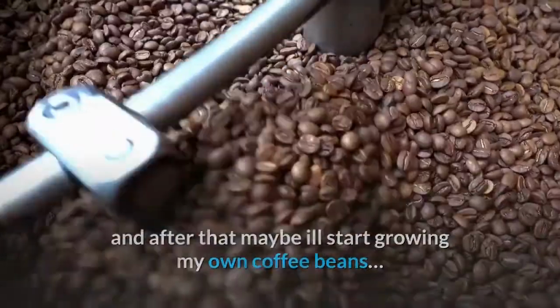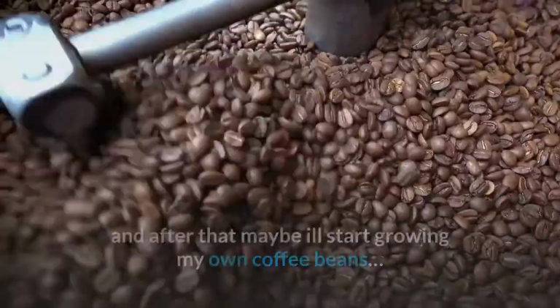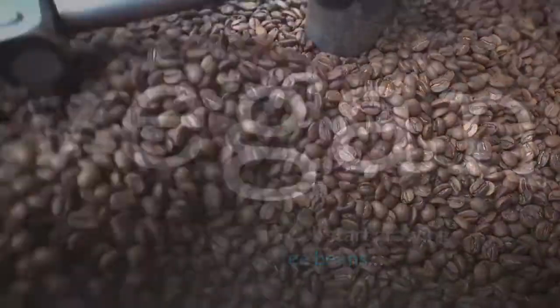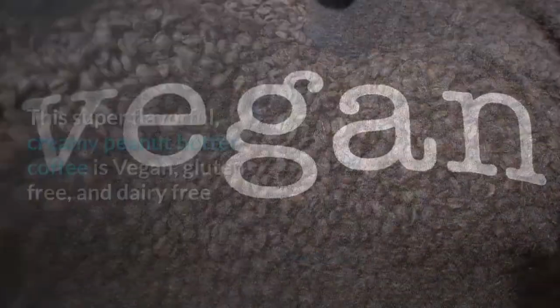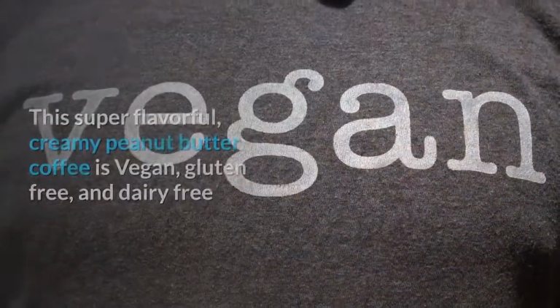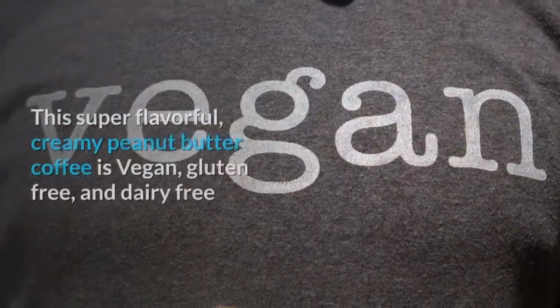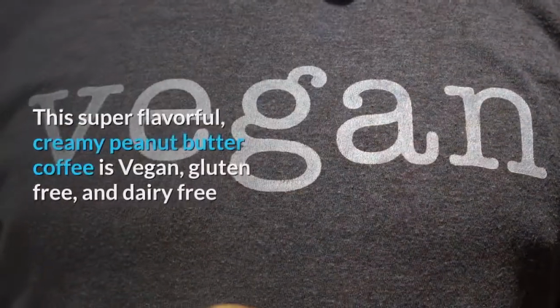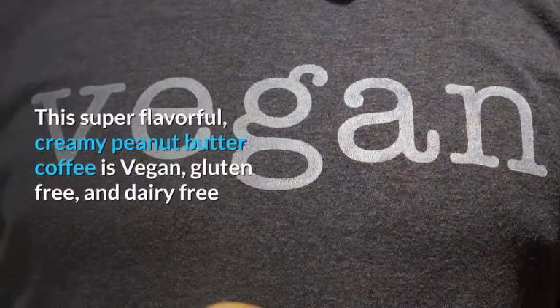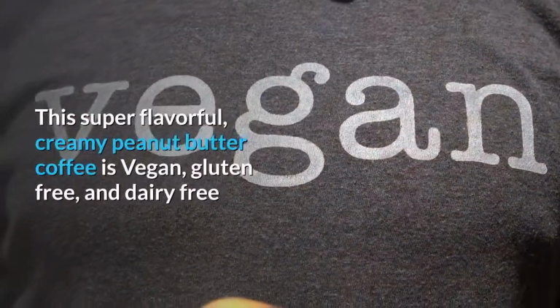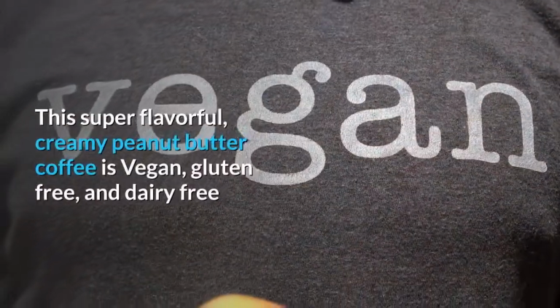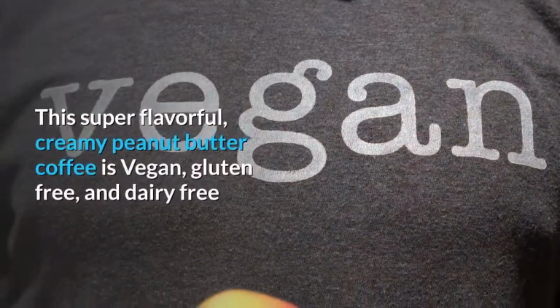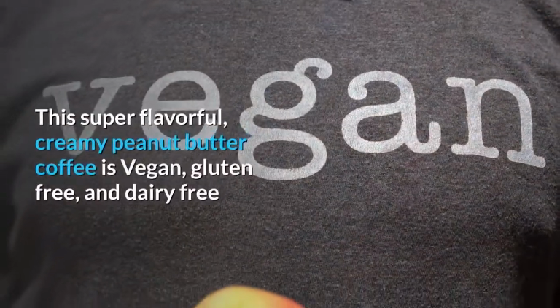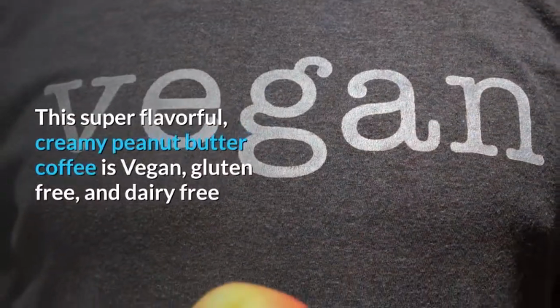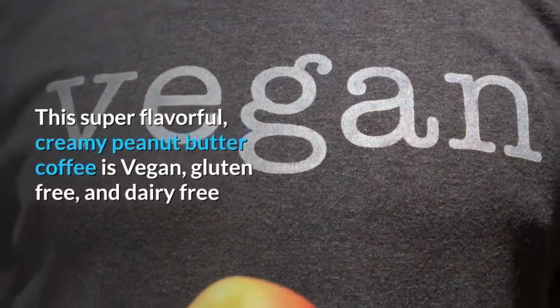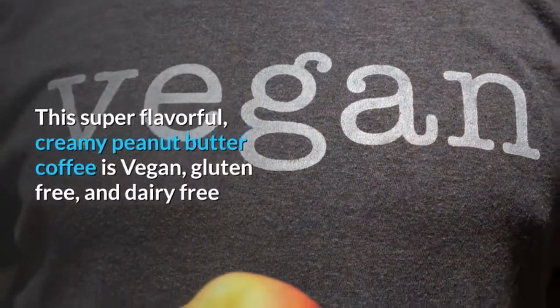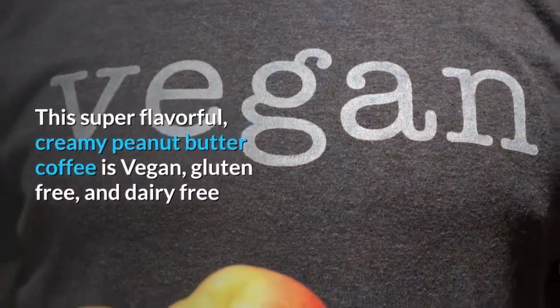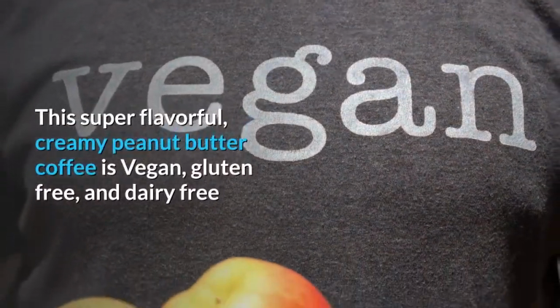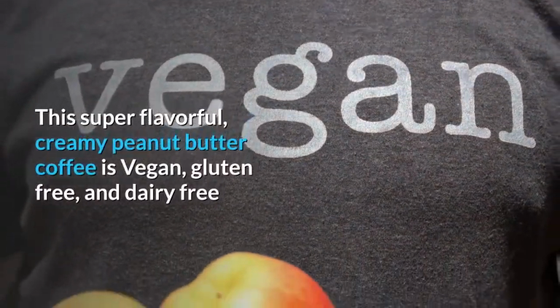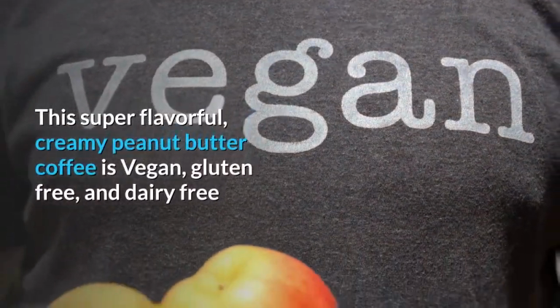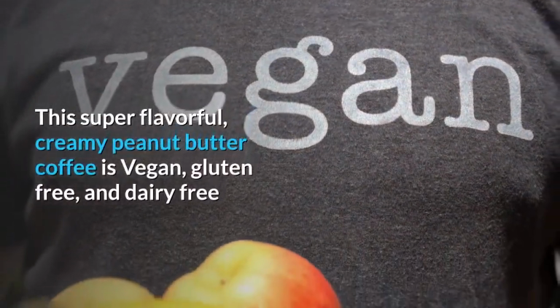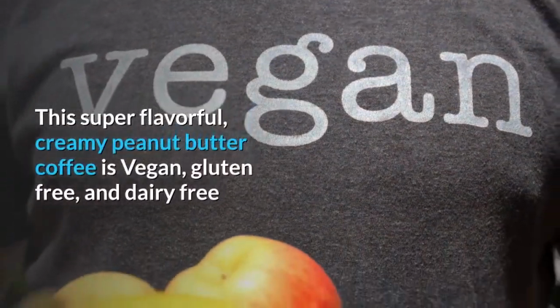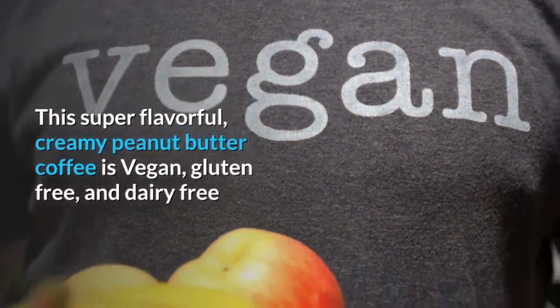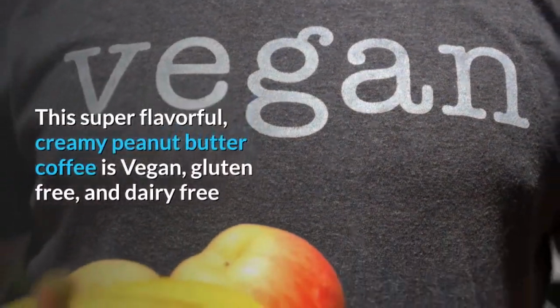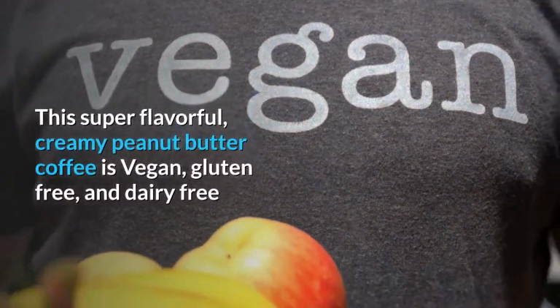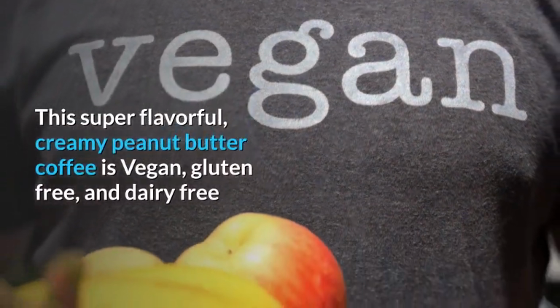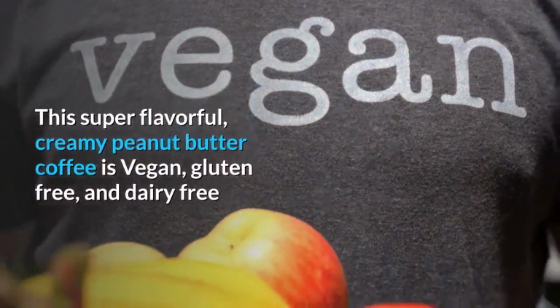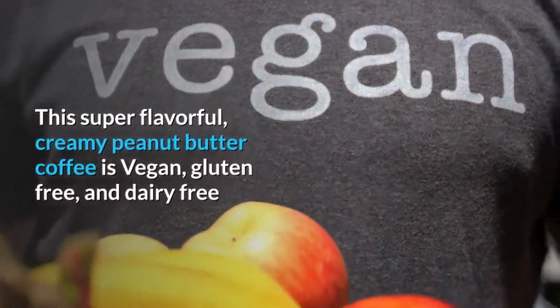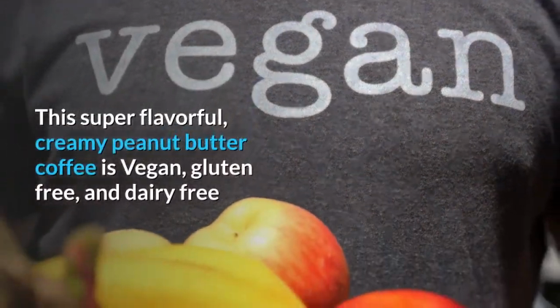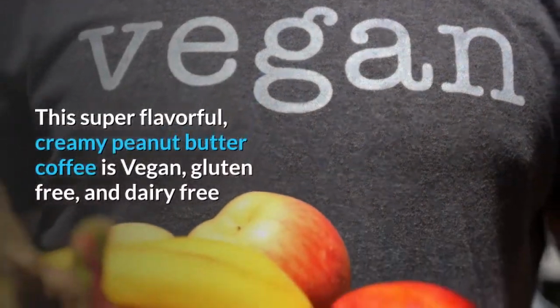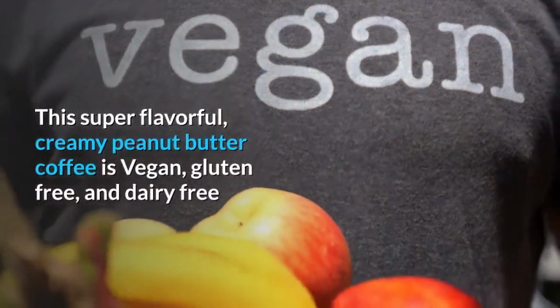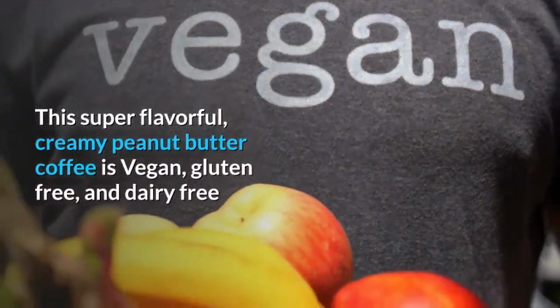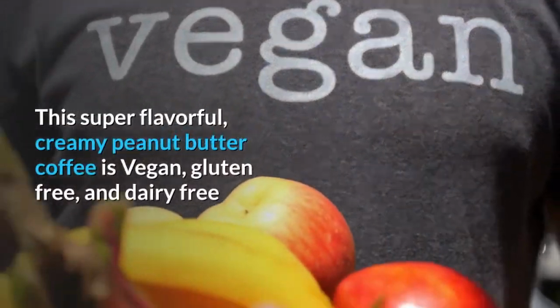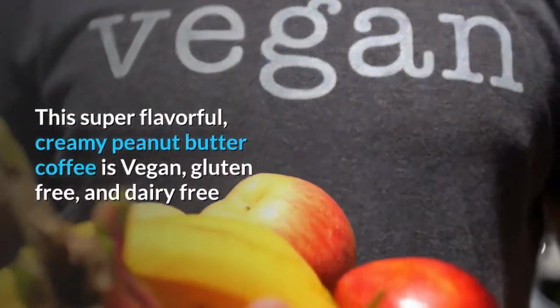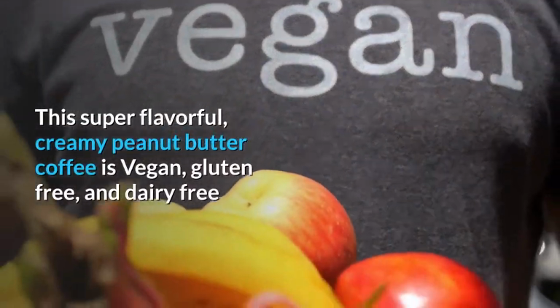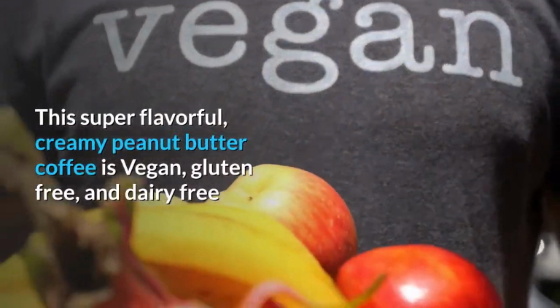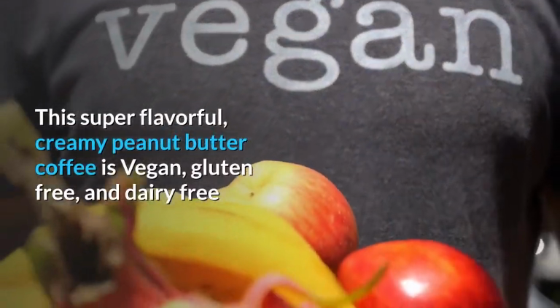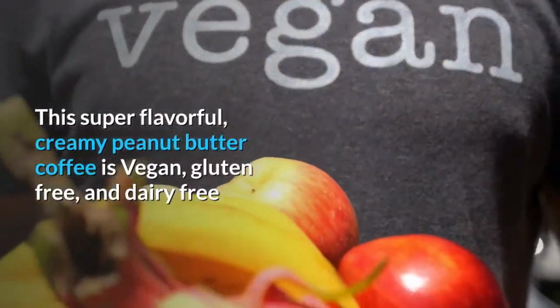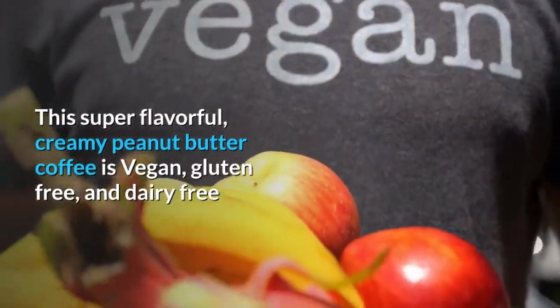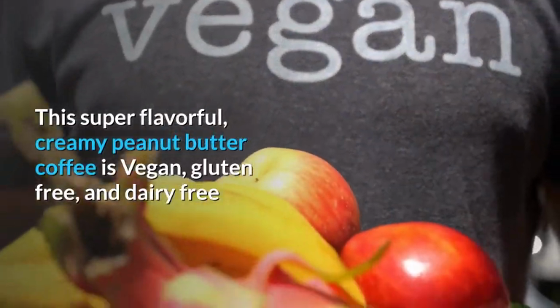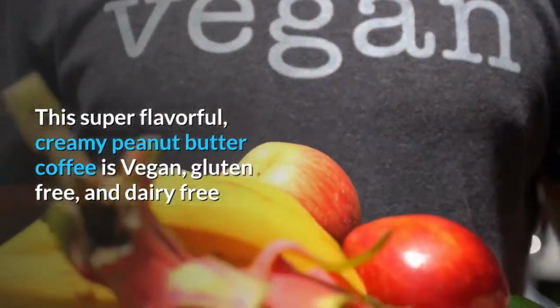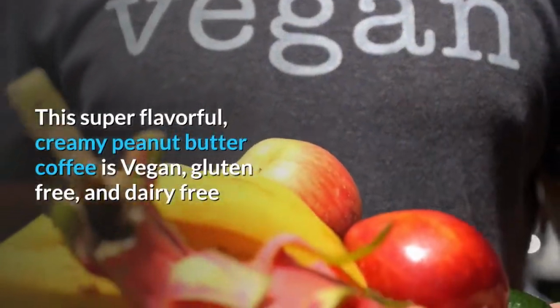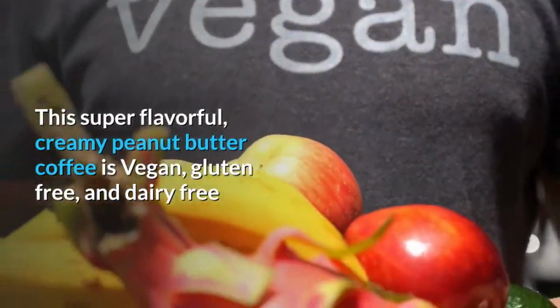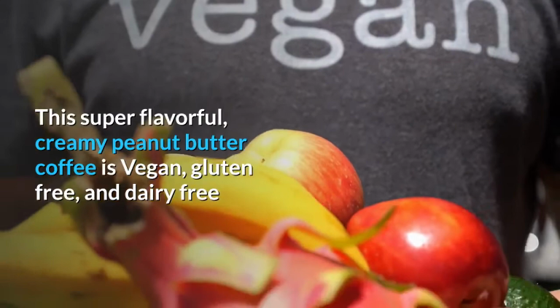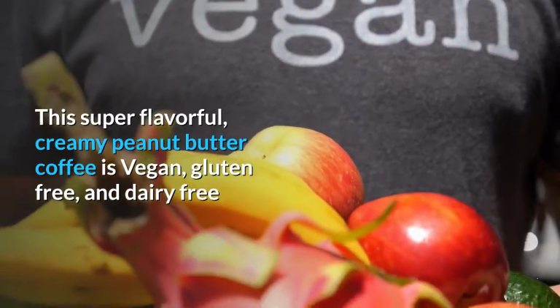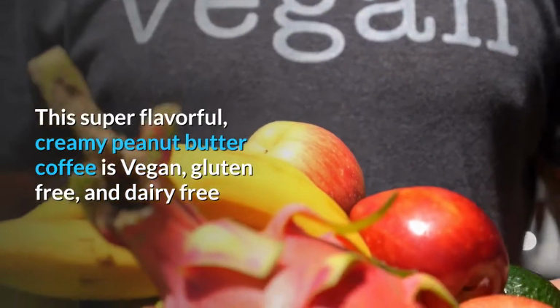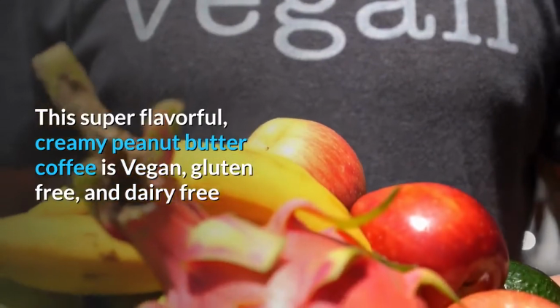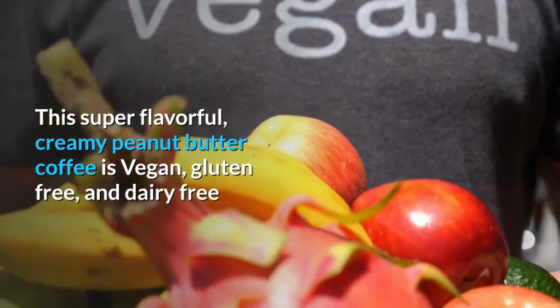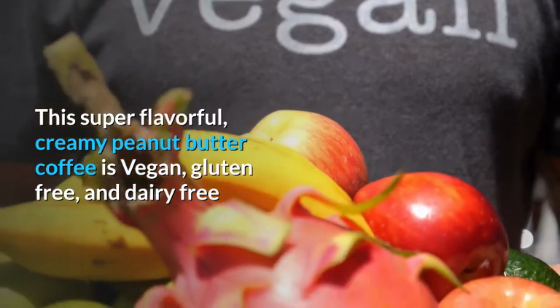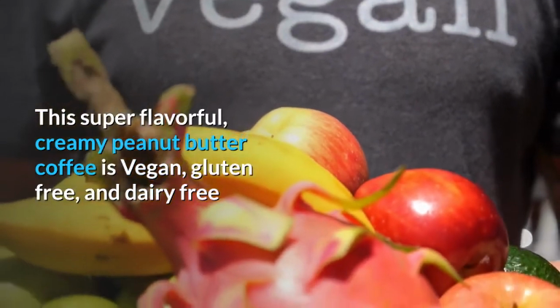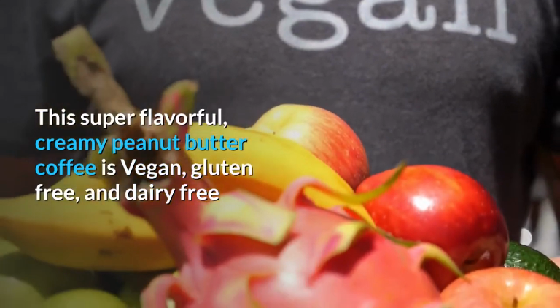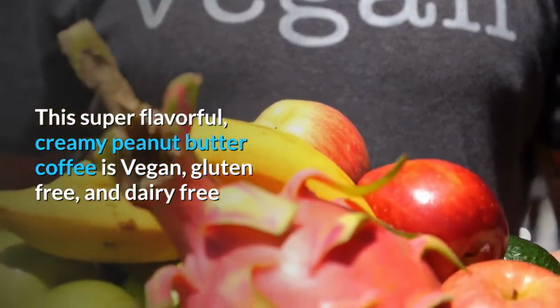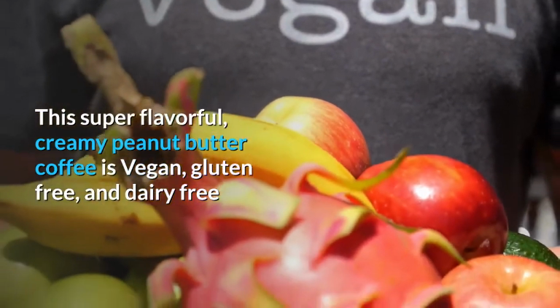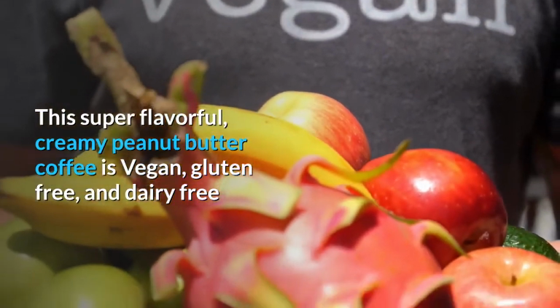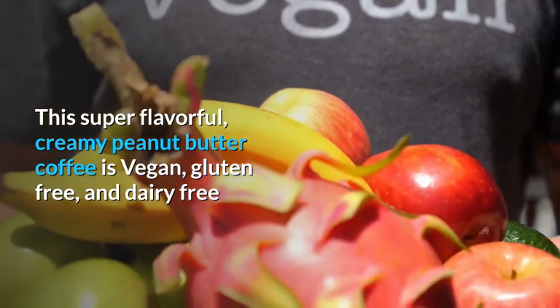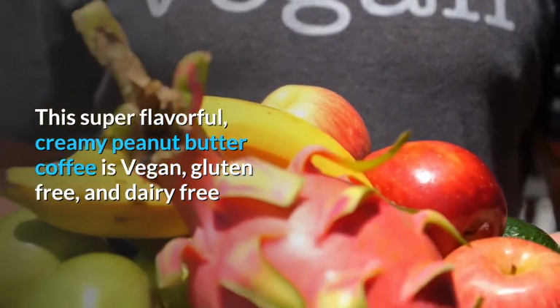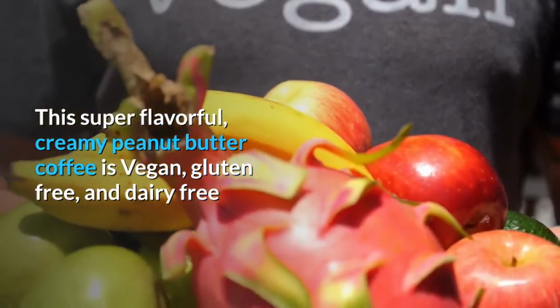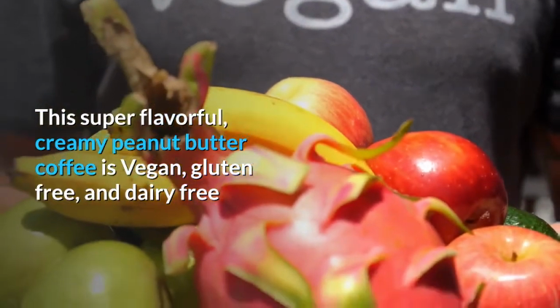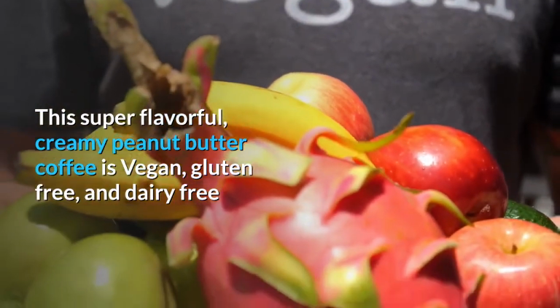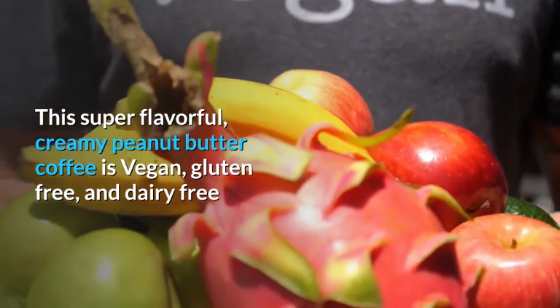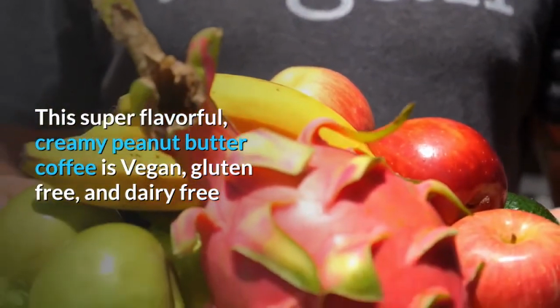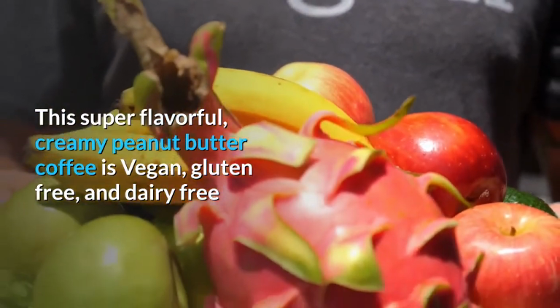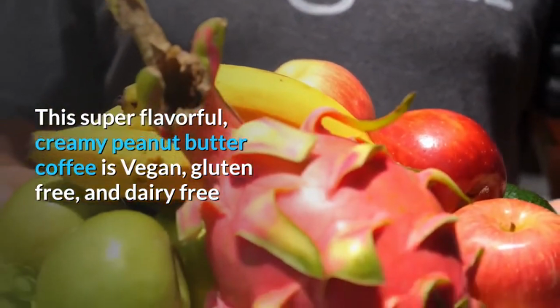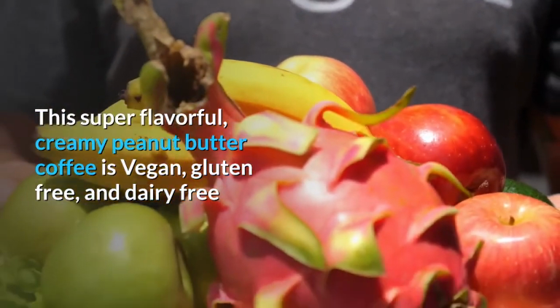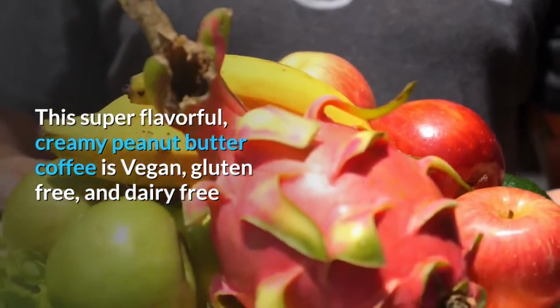This super flavorful, creamy peanut butter coffee is vegan, gluten-free, and dairy-free.